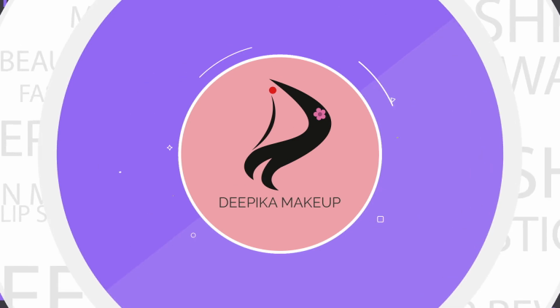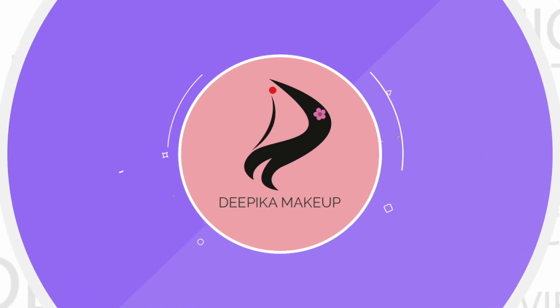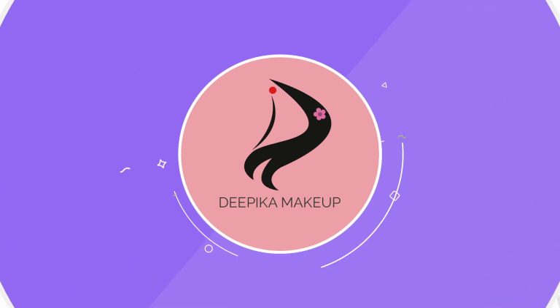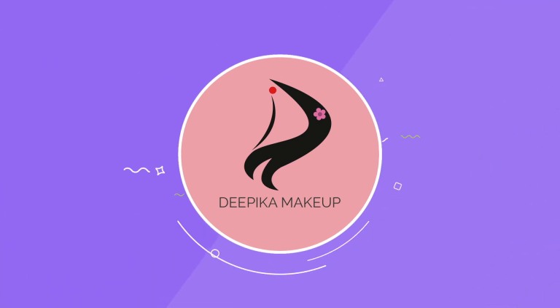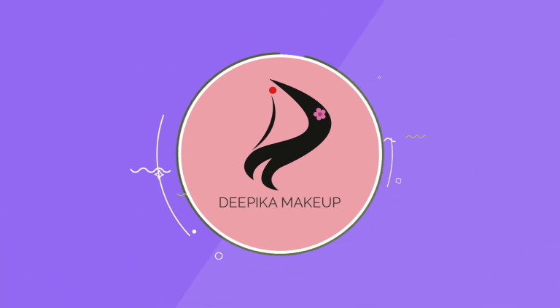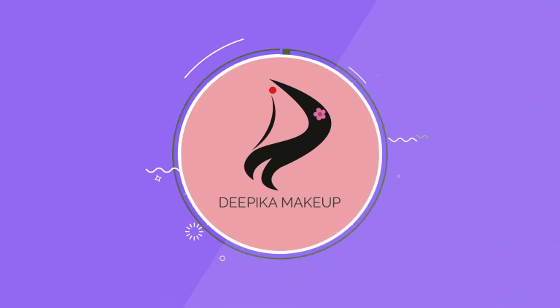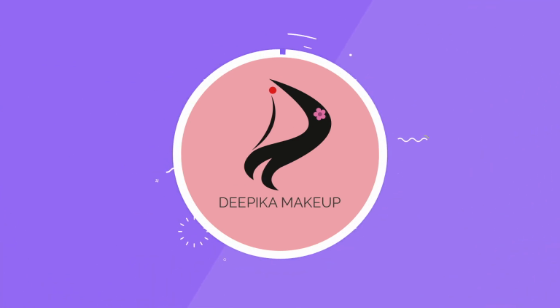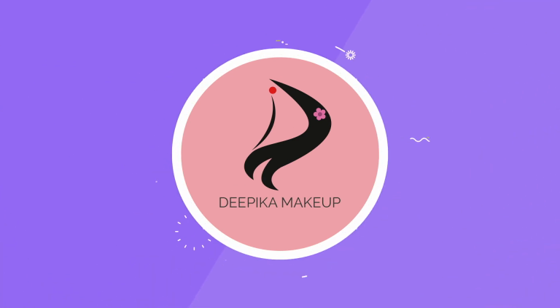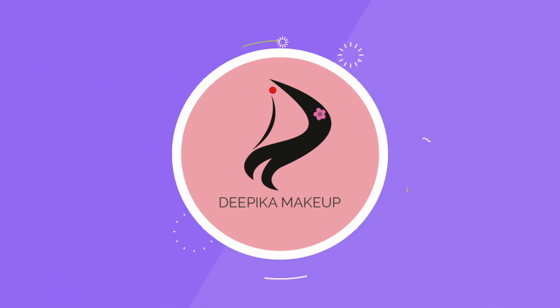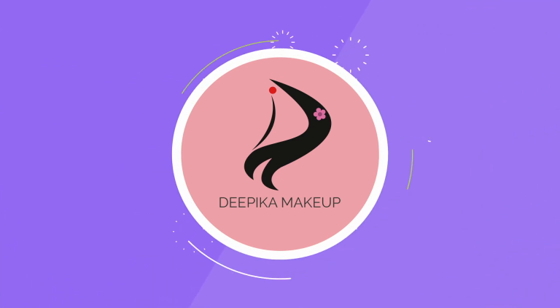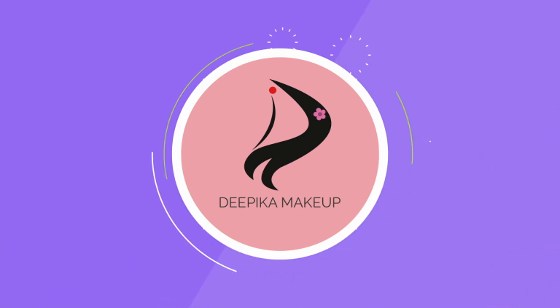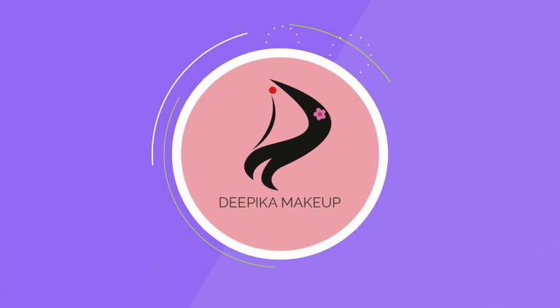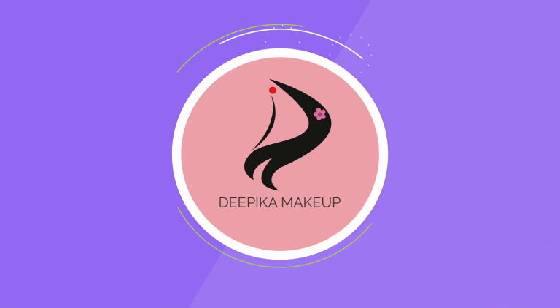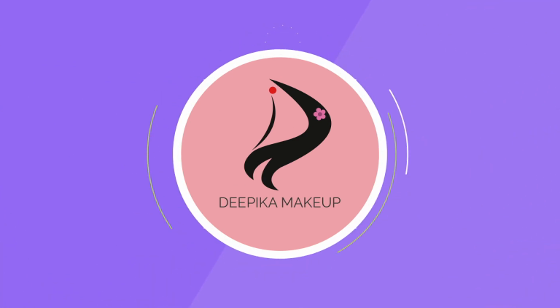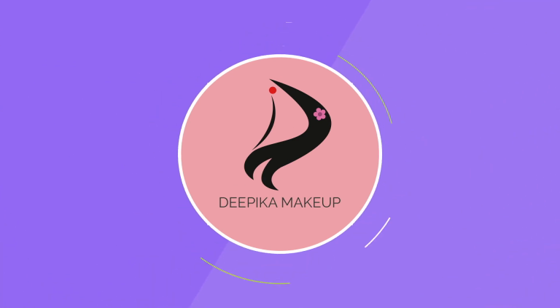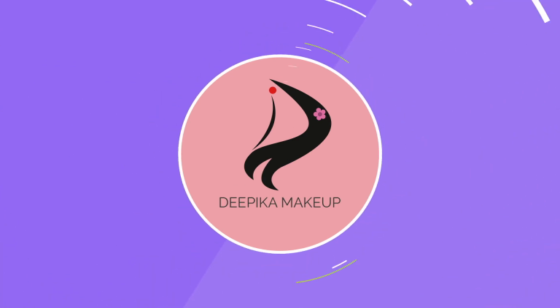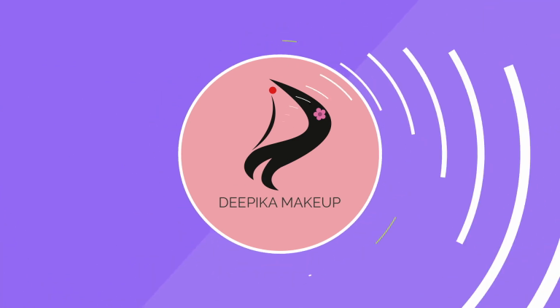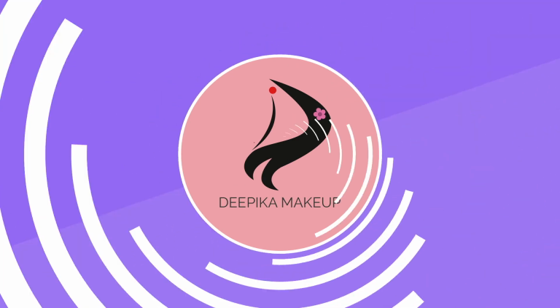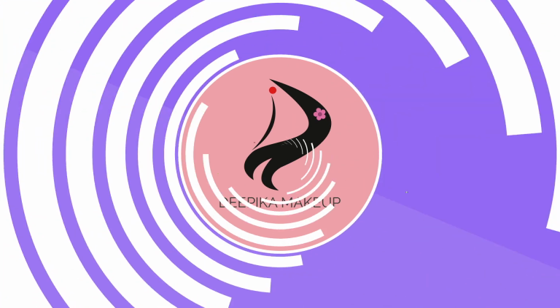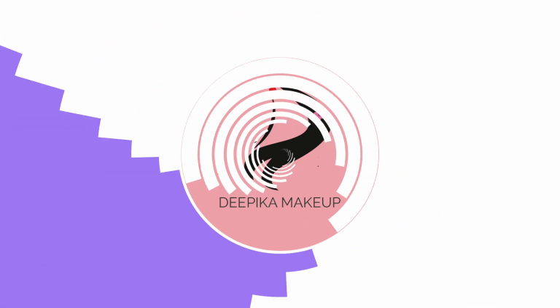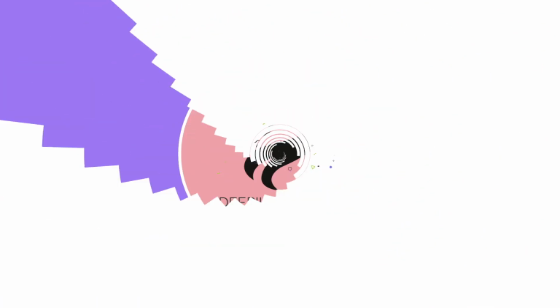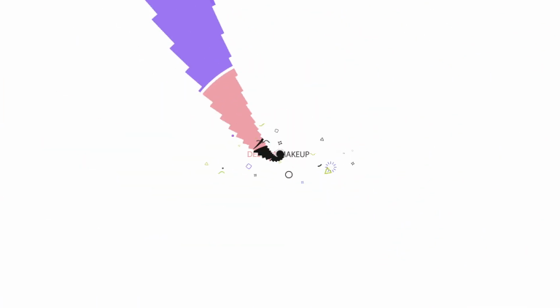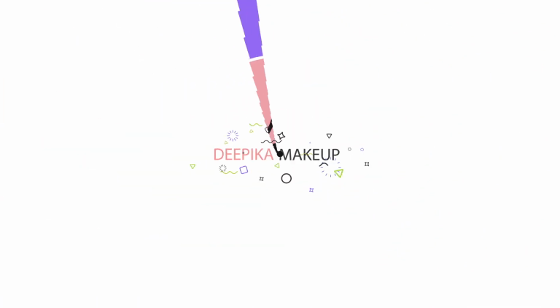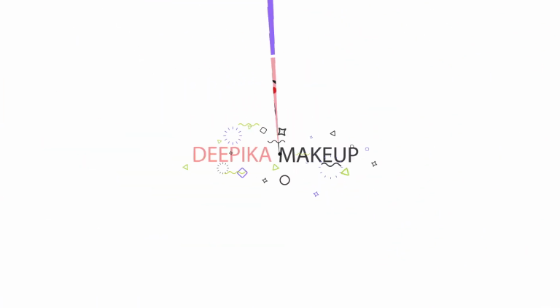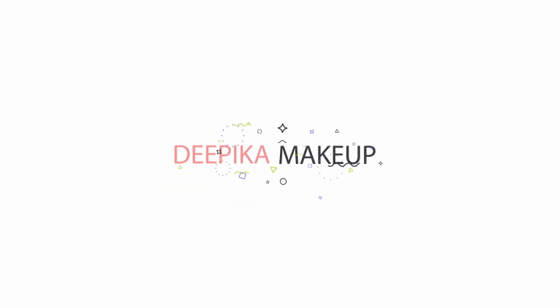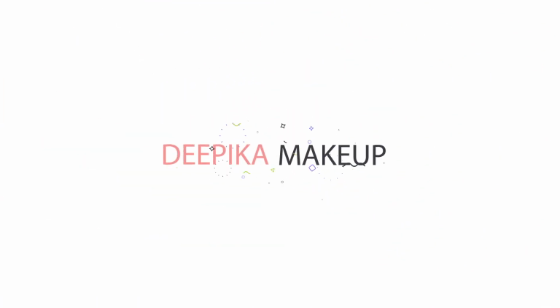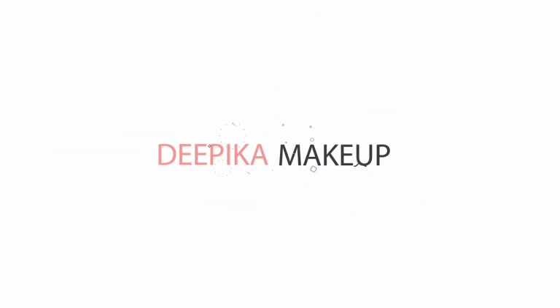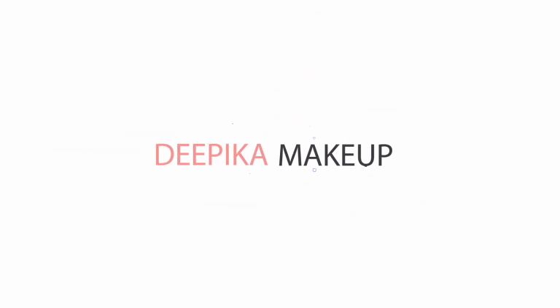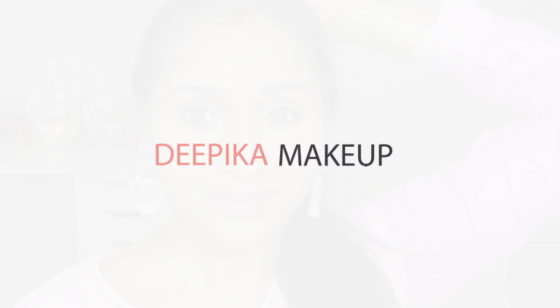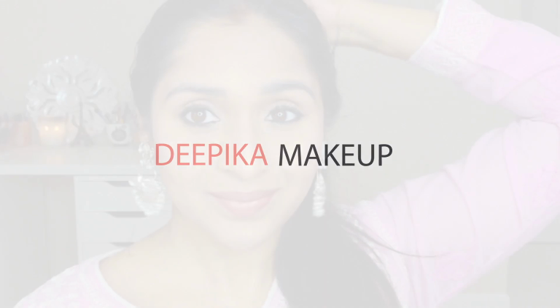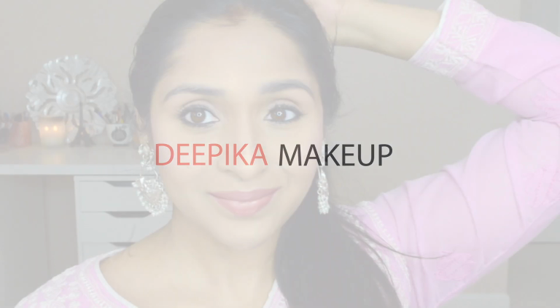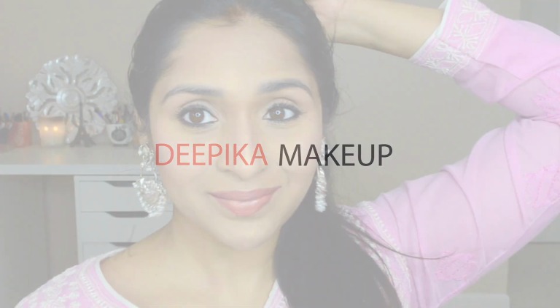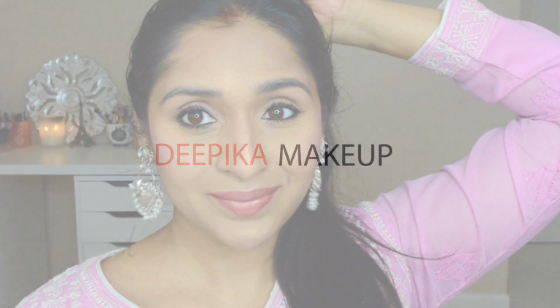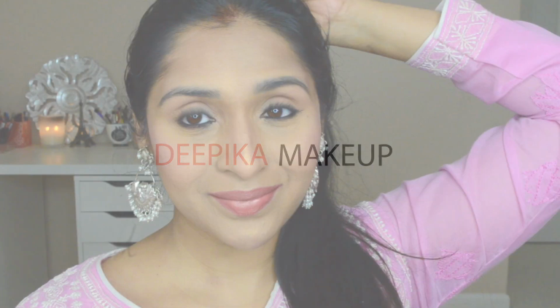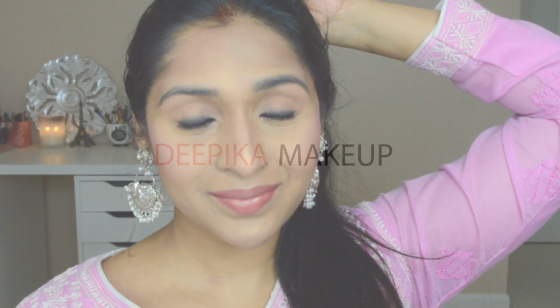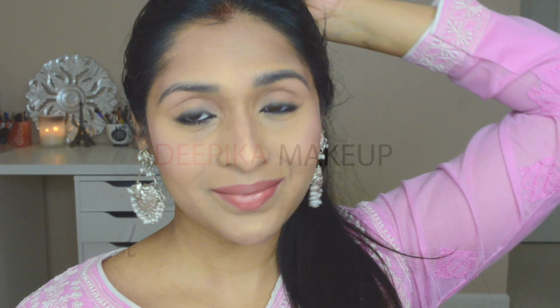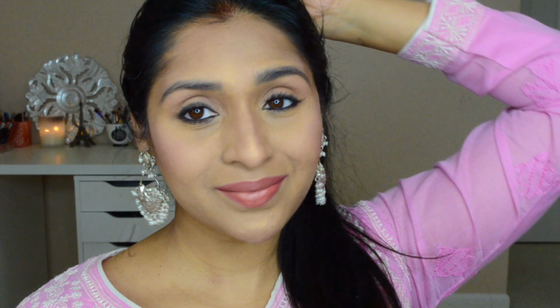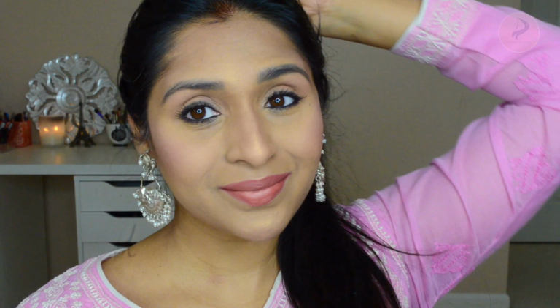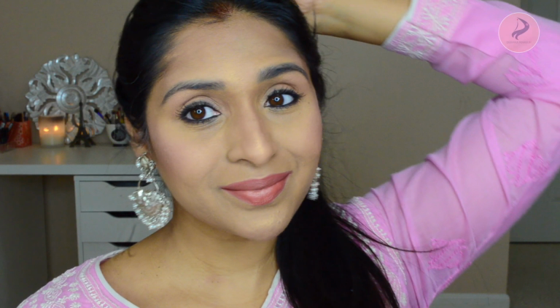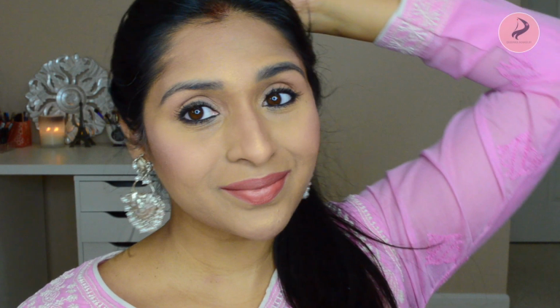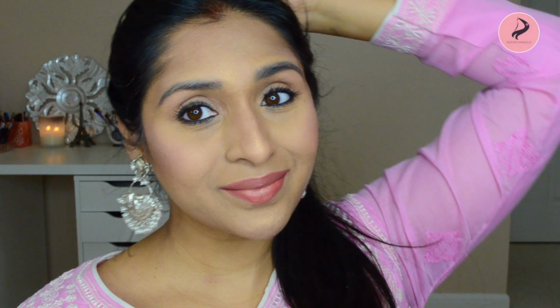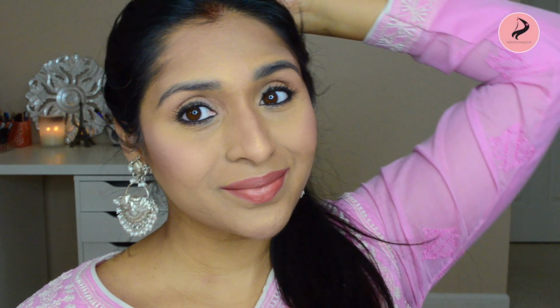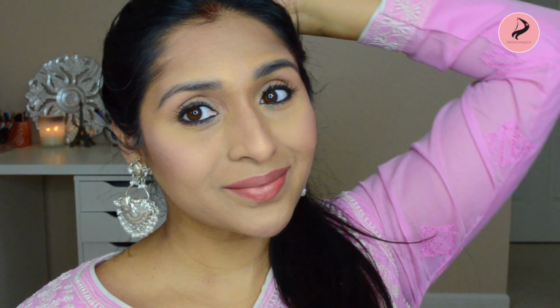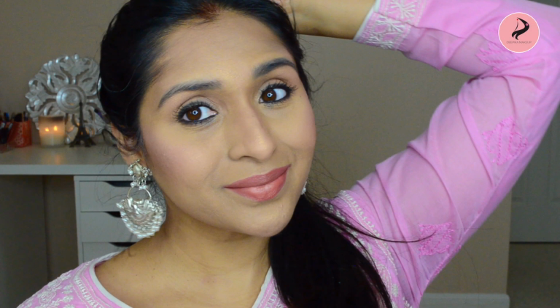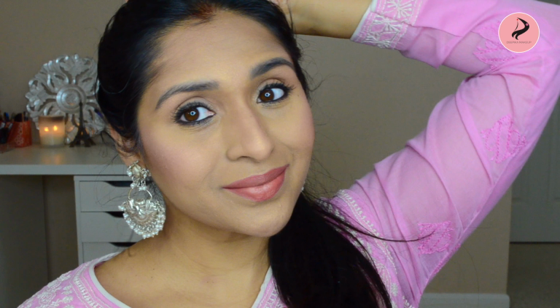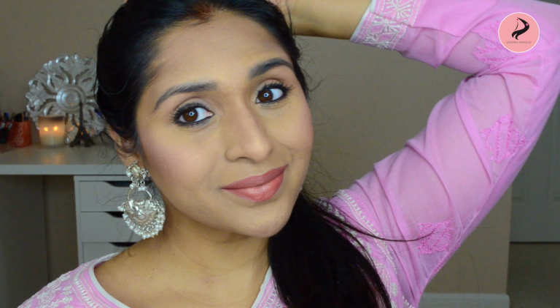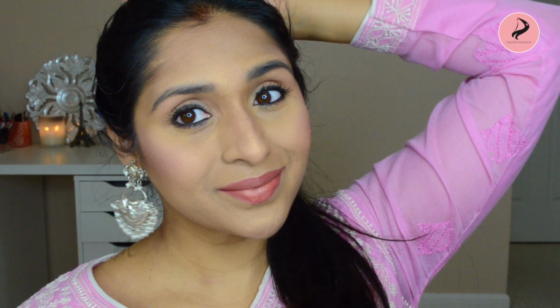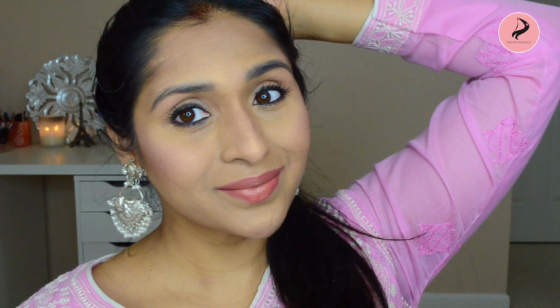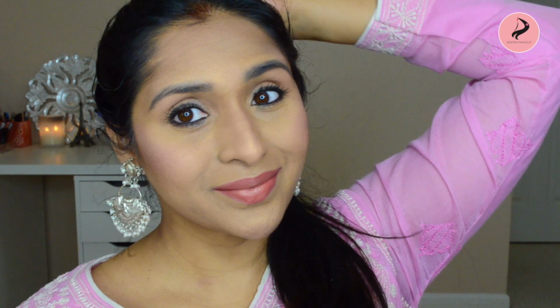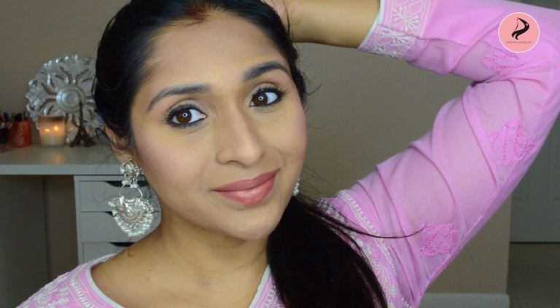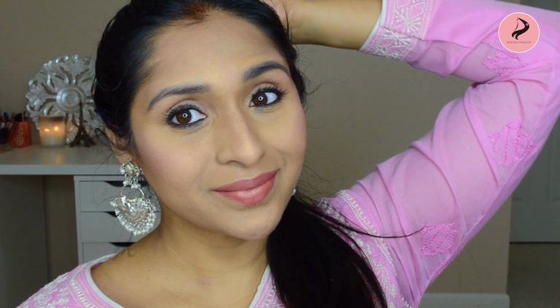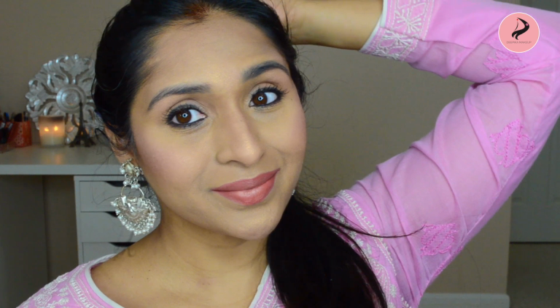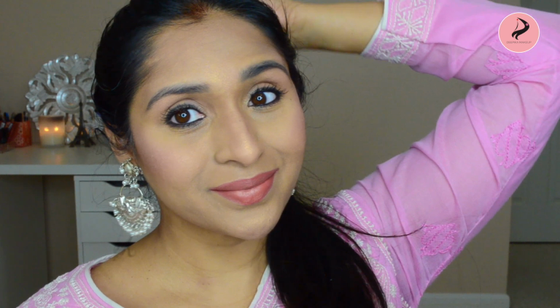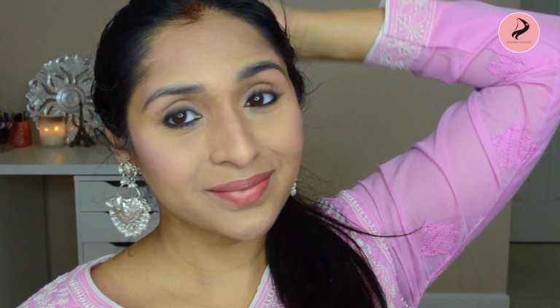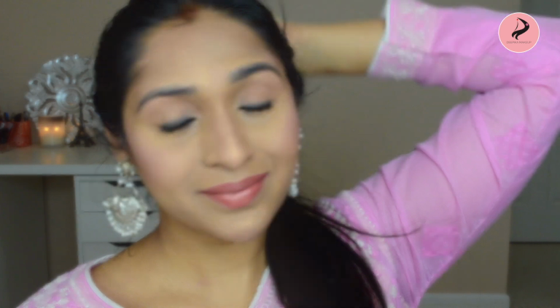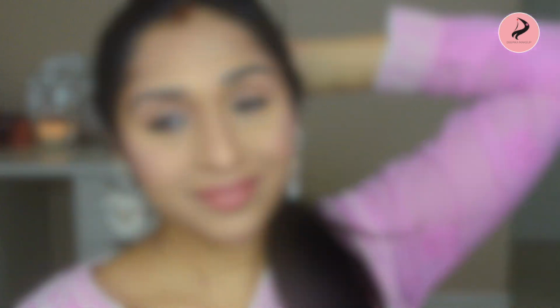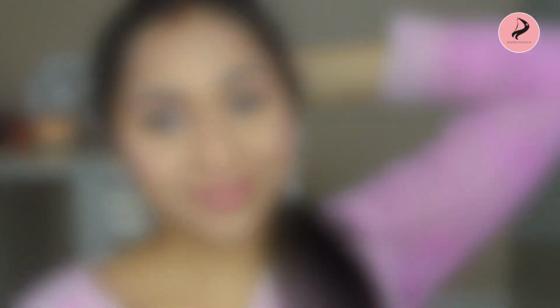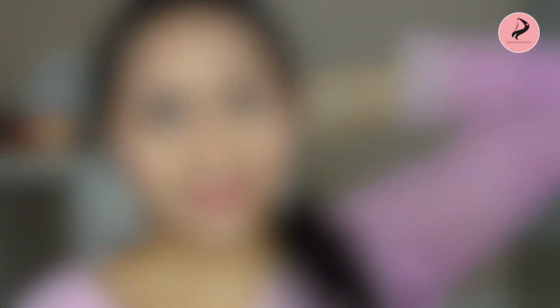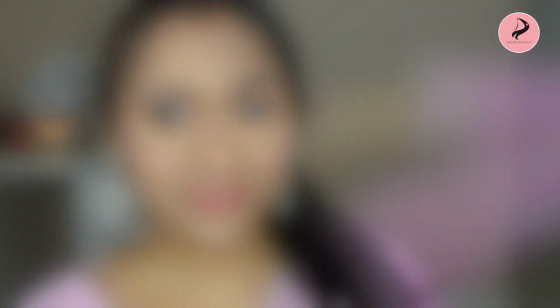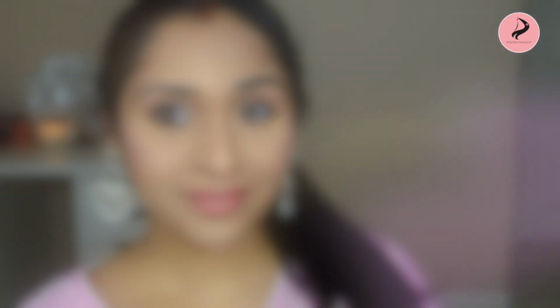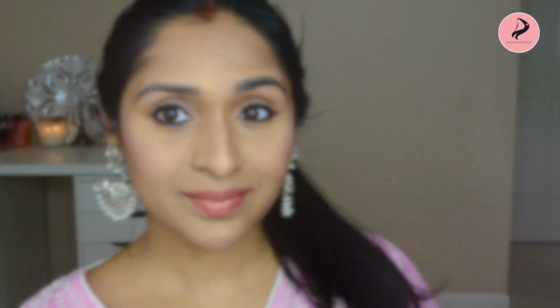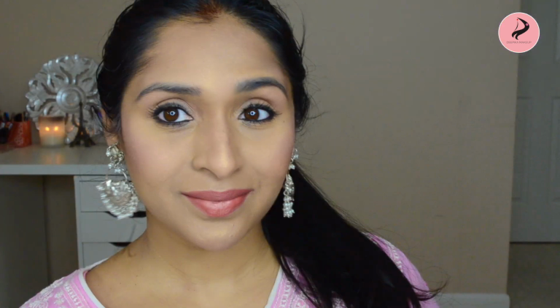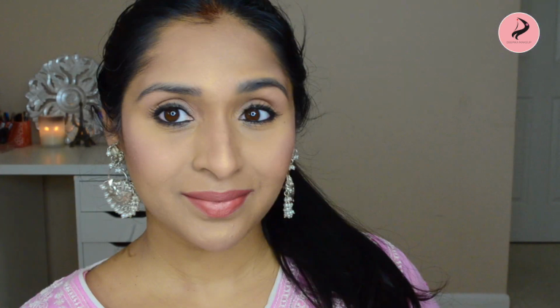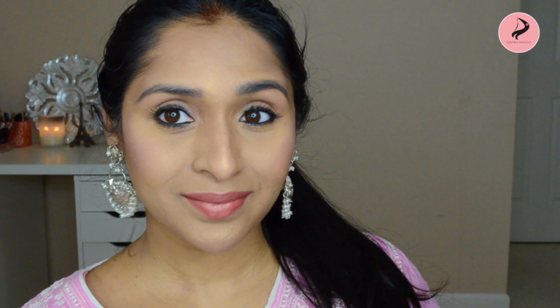Hello everyone, I am Deepika. Welcome to my channel. In this video, I will do my skincare and makeup every day.